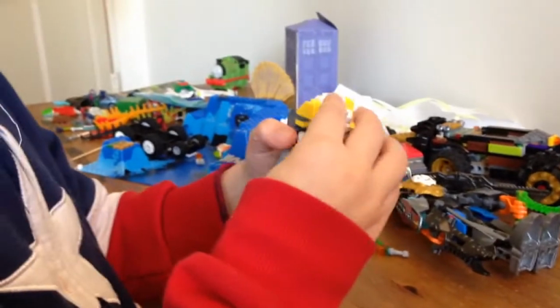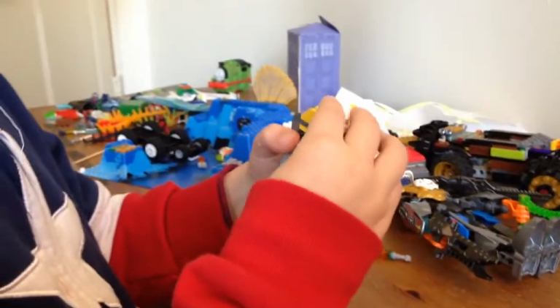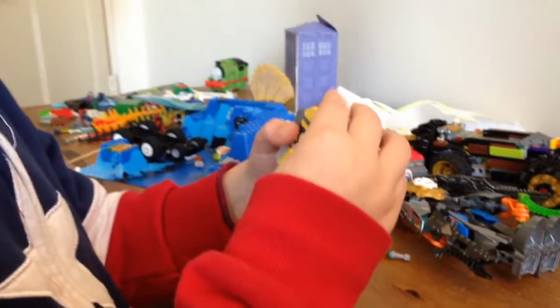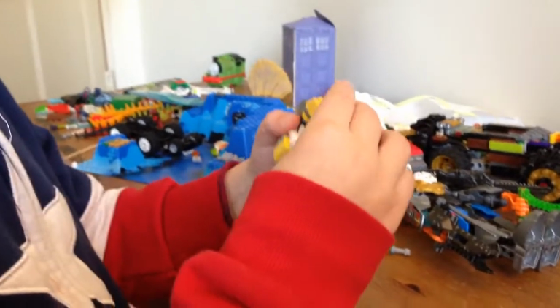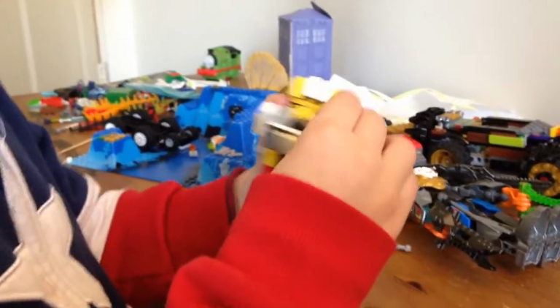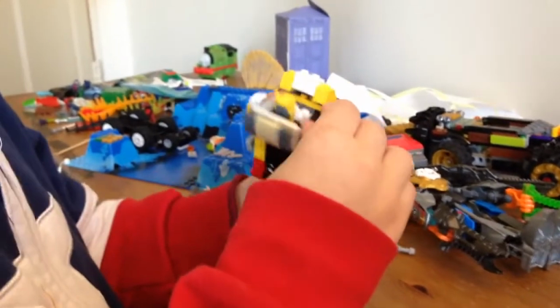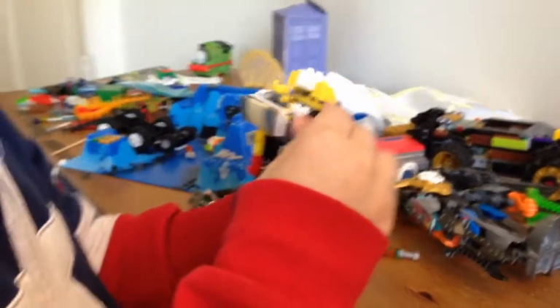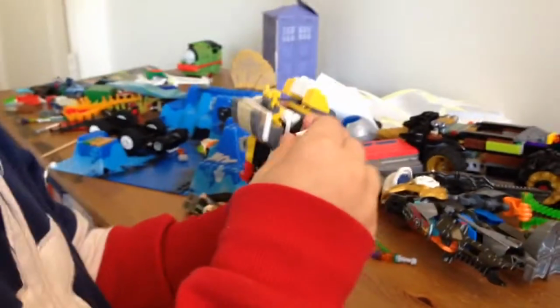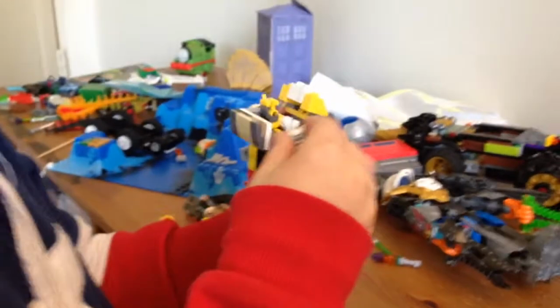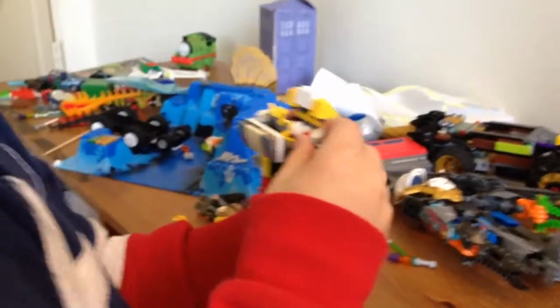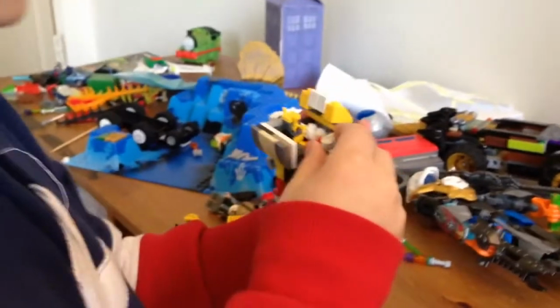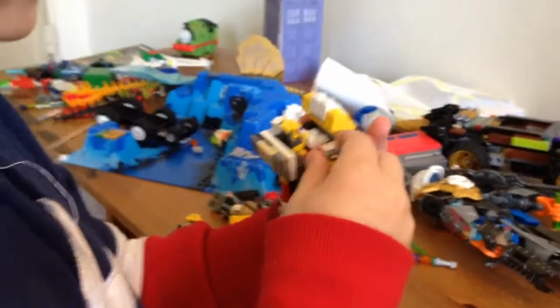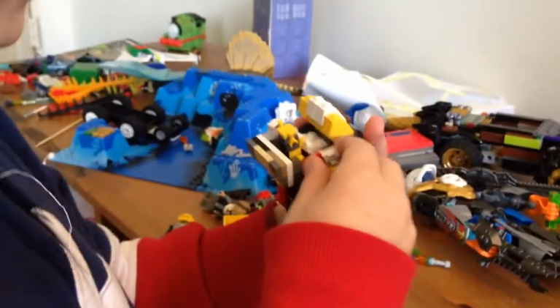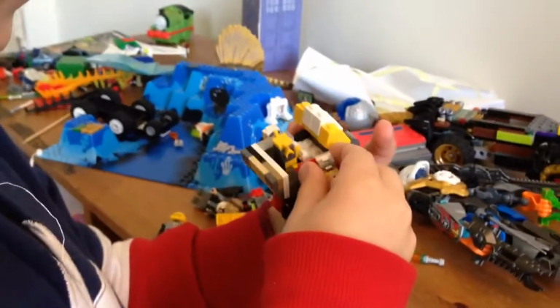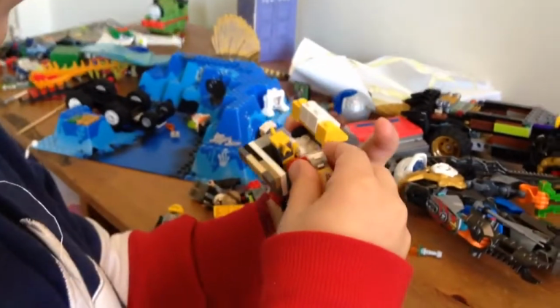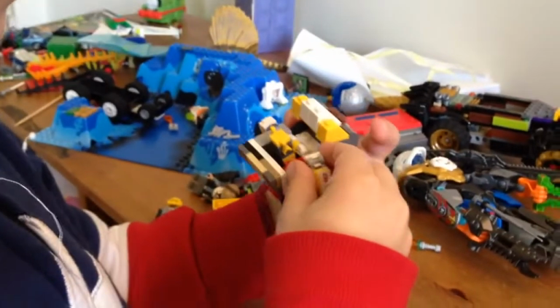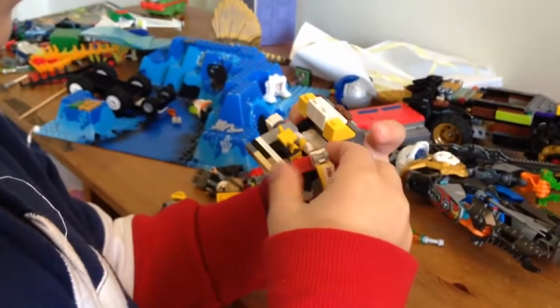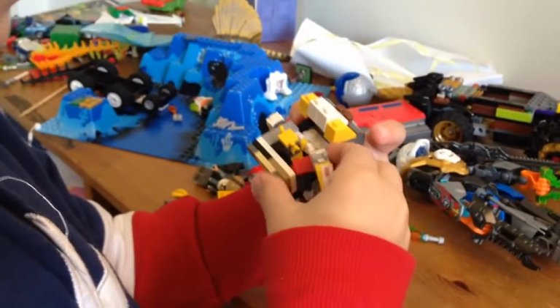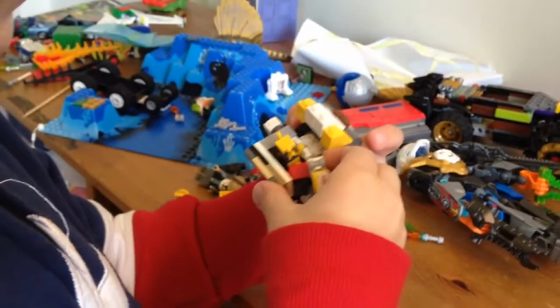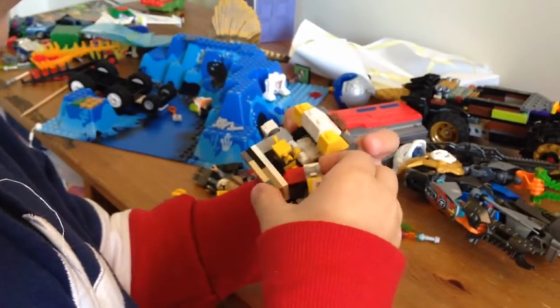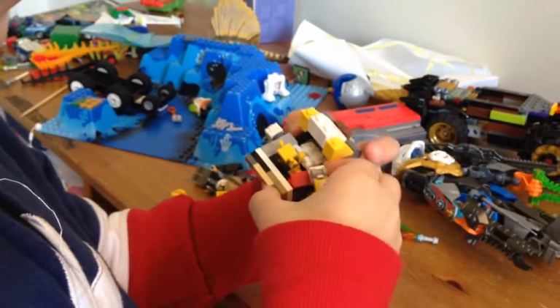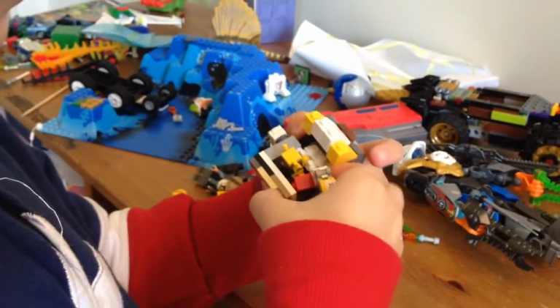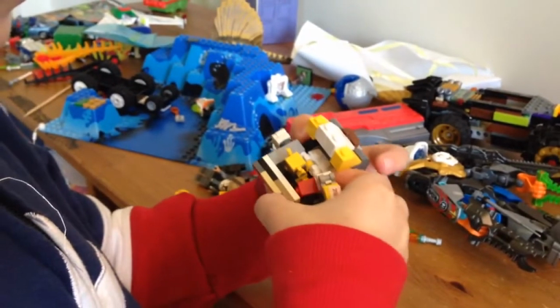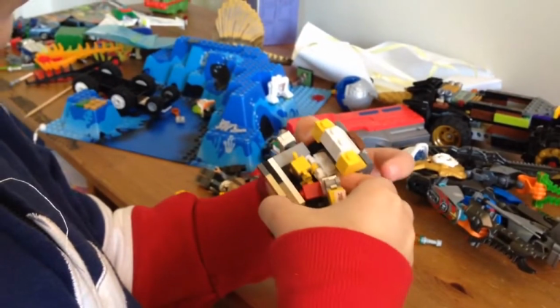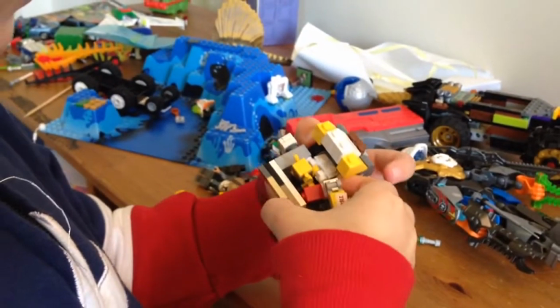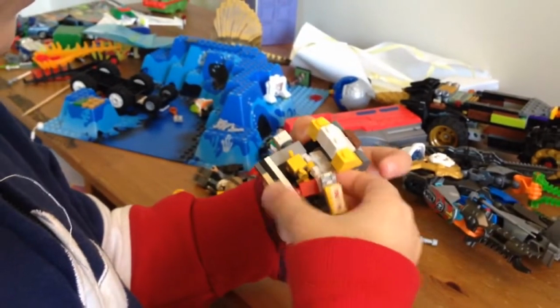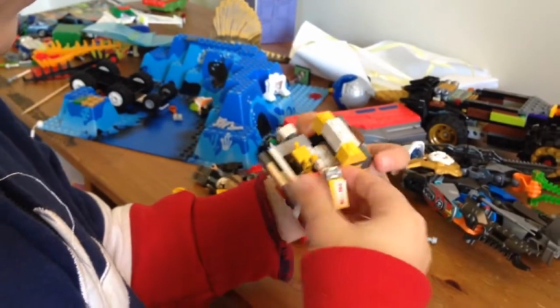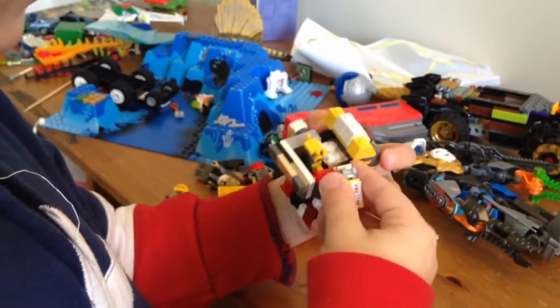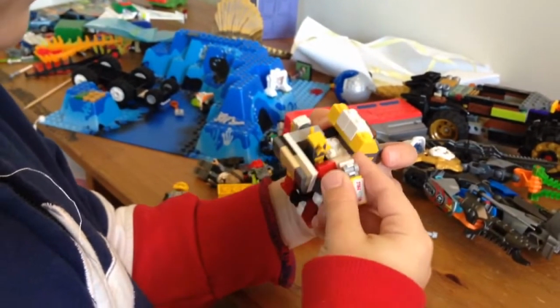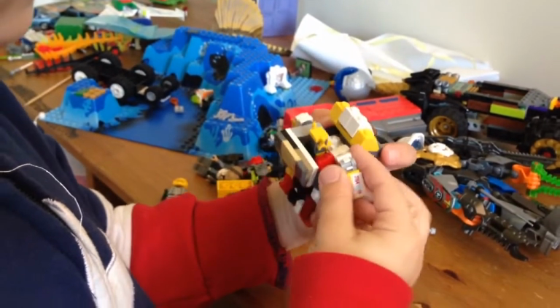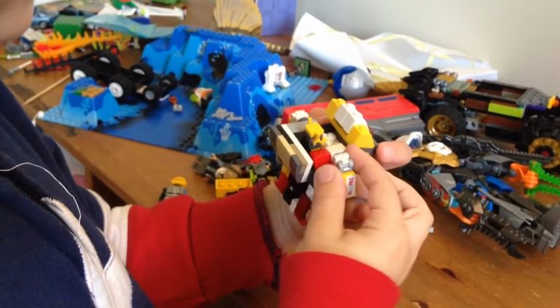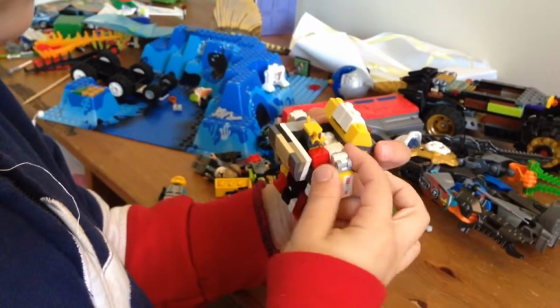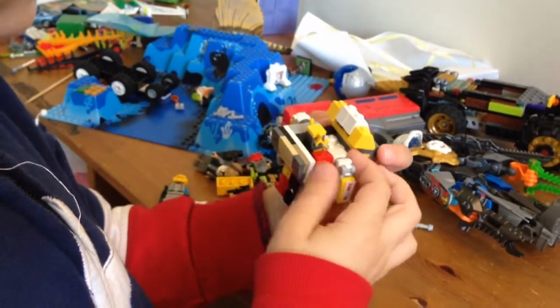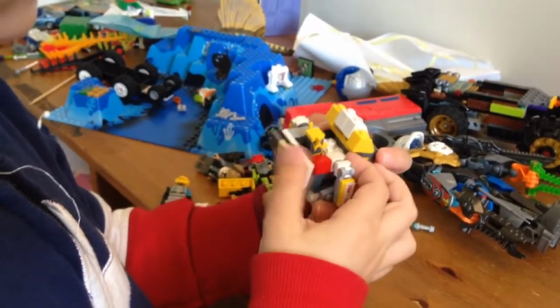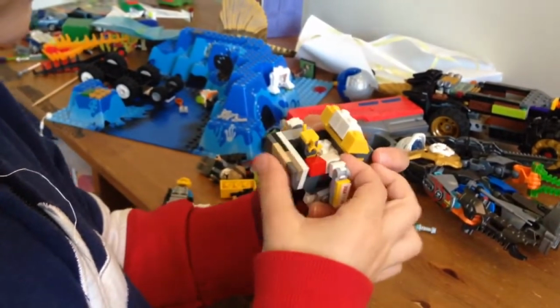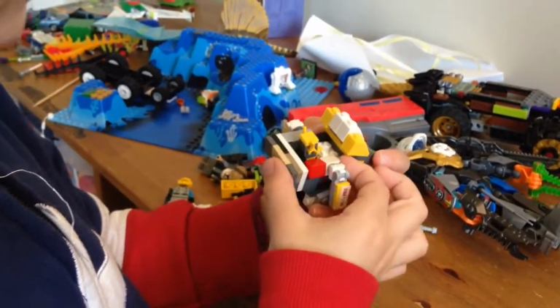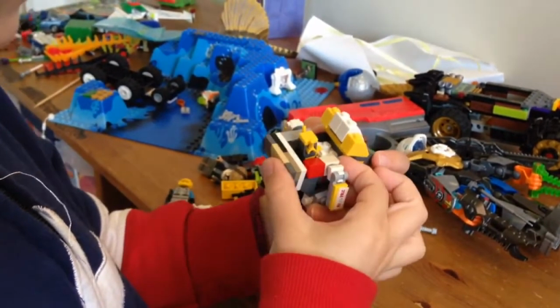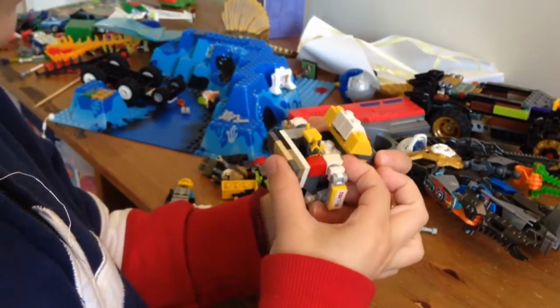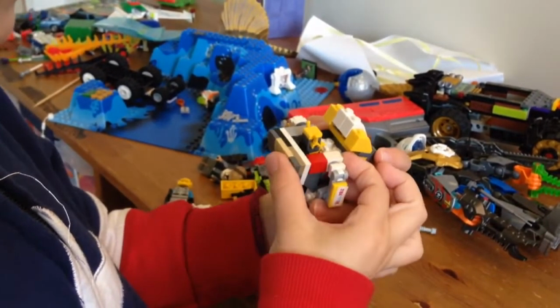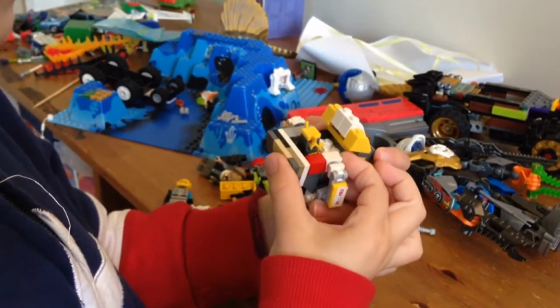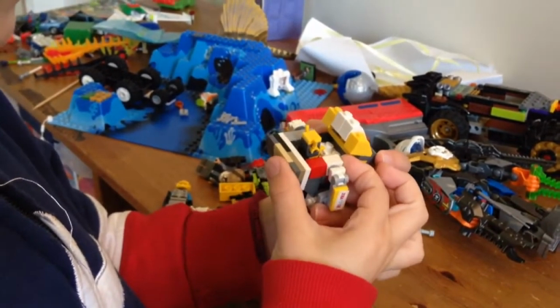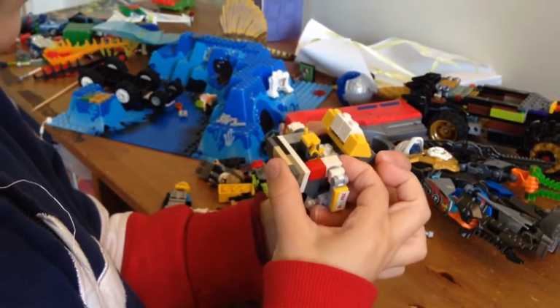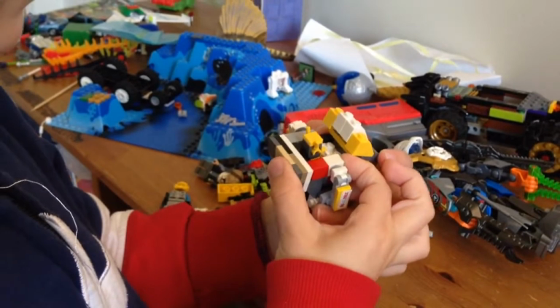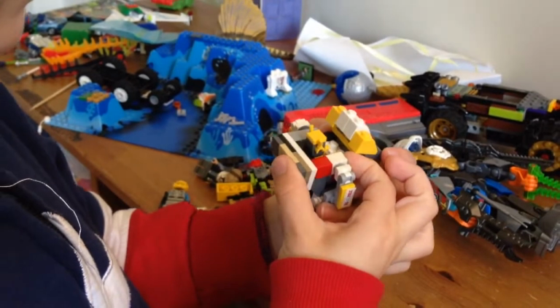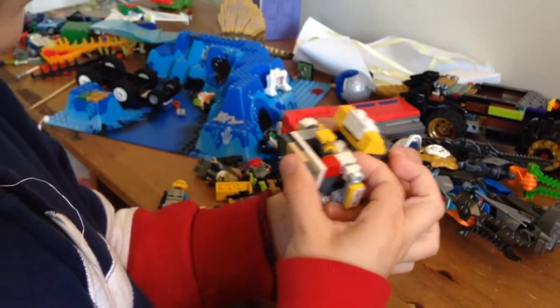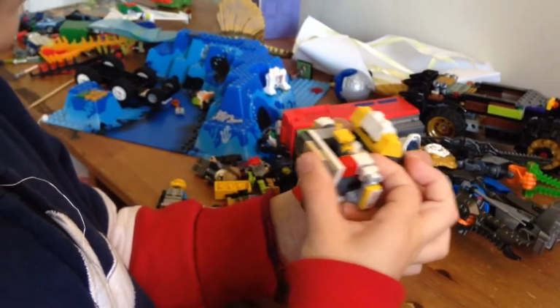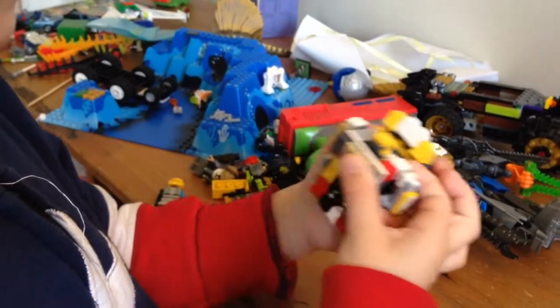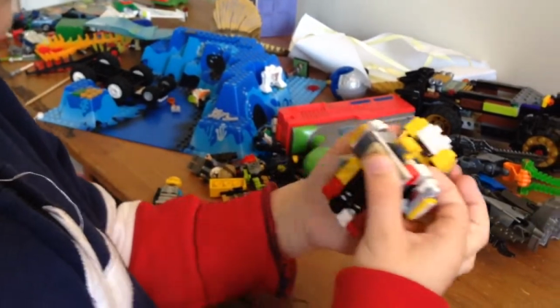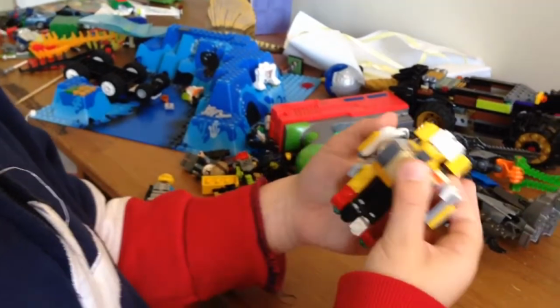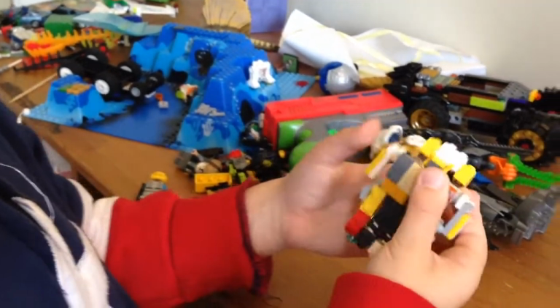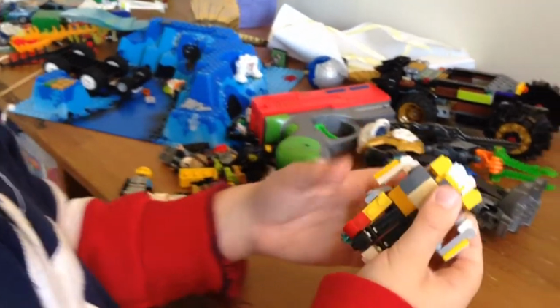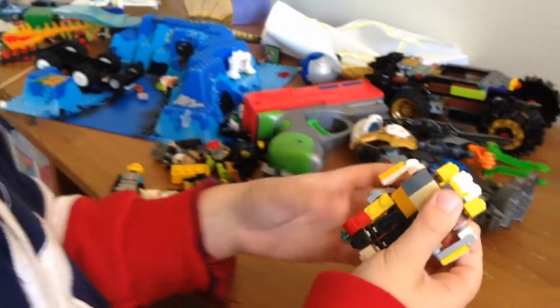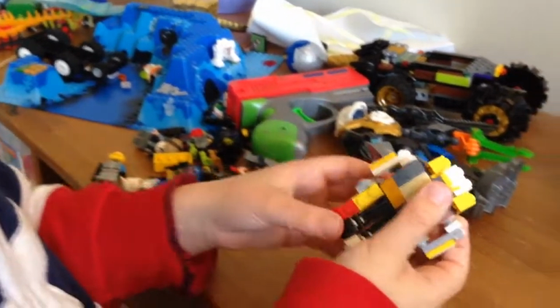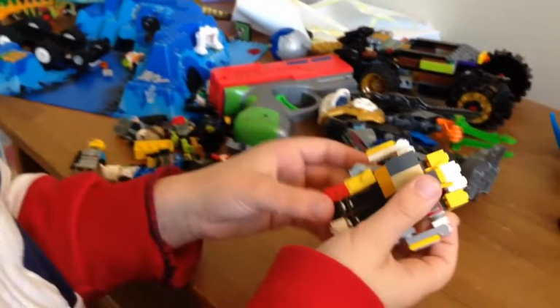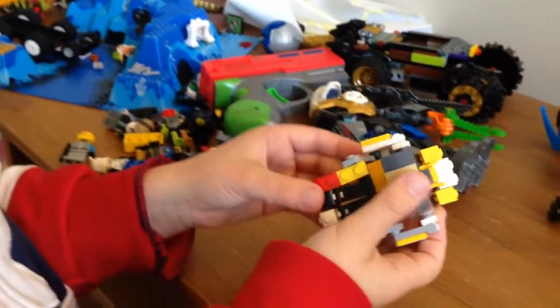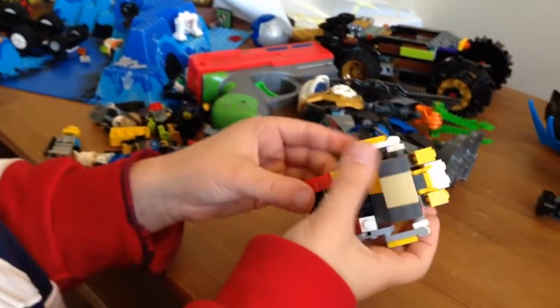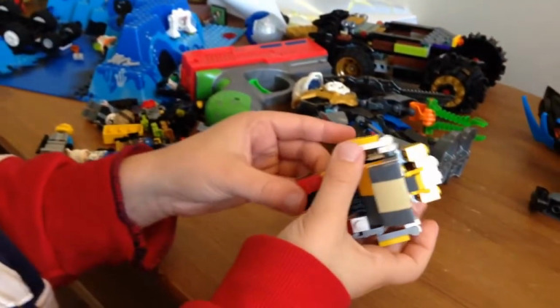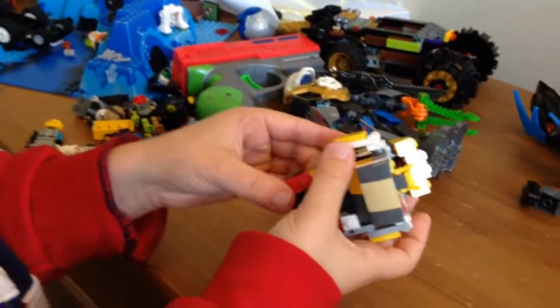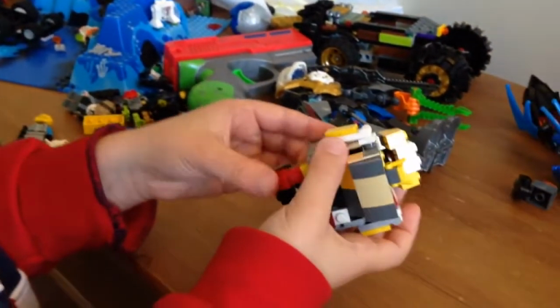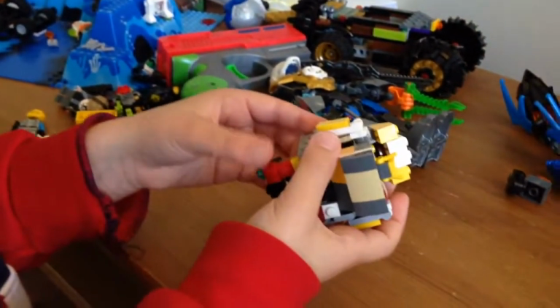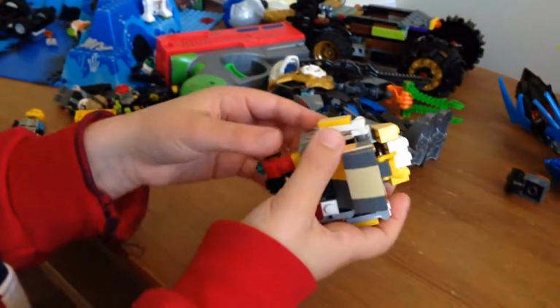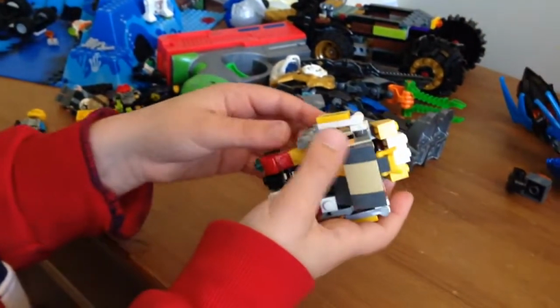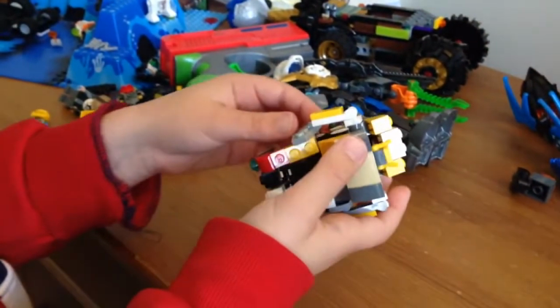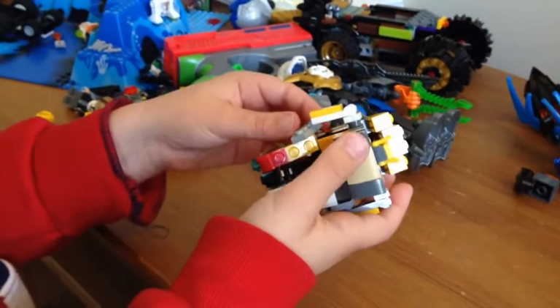This is a lot harder than I thought. Yeah, I think the transforming is tough because the pieces are so delicate.